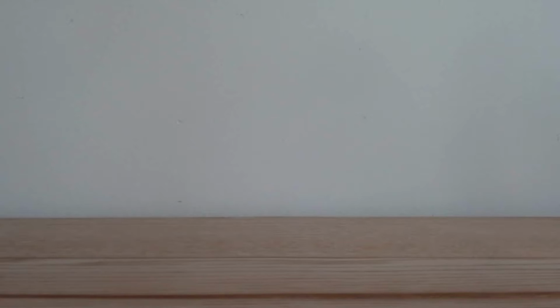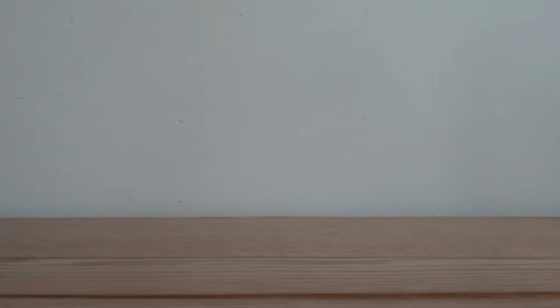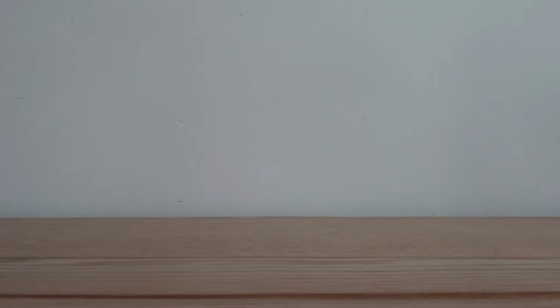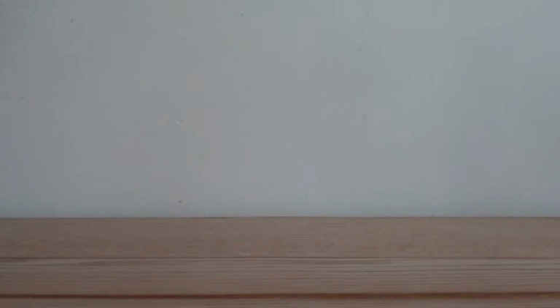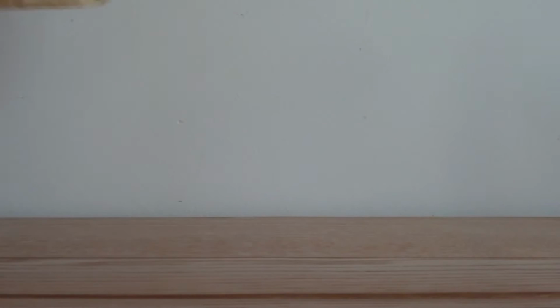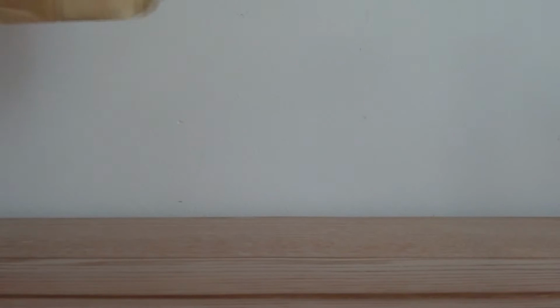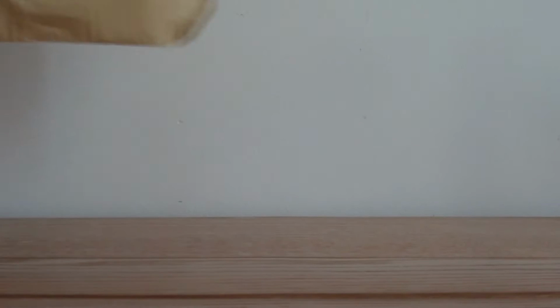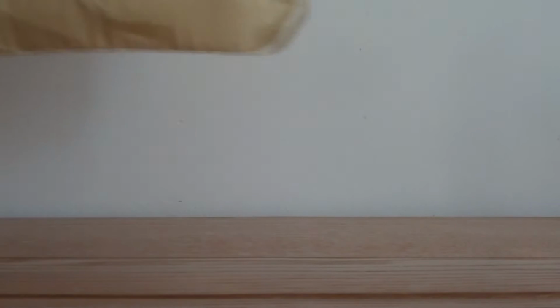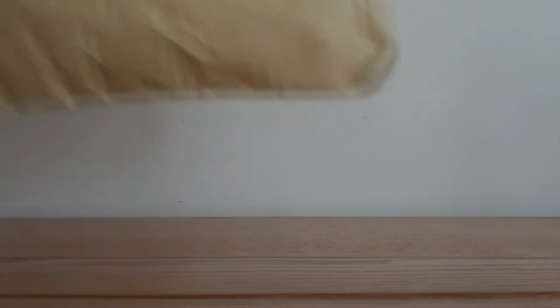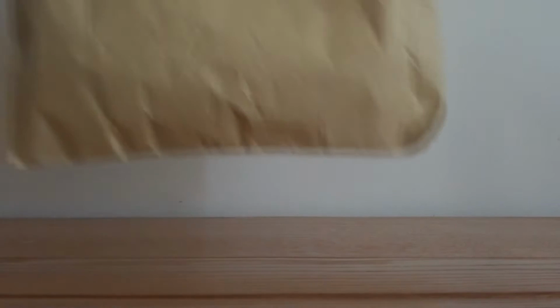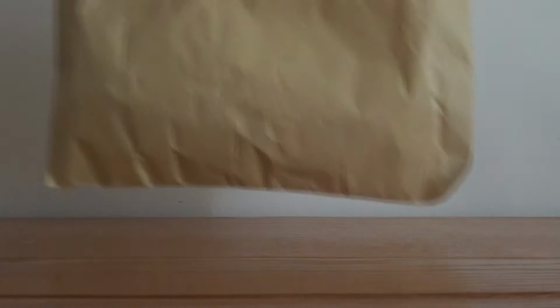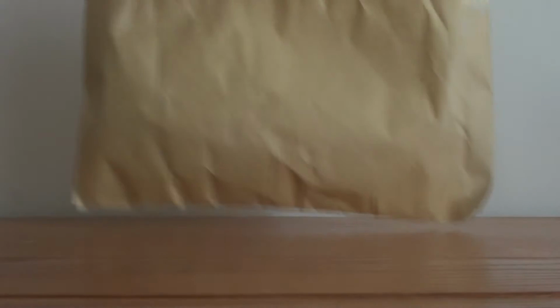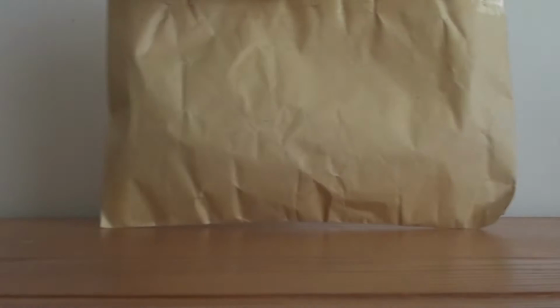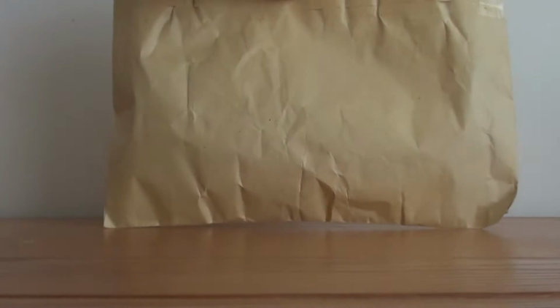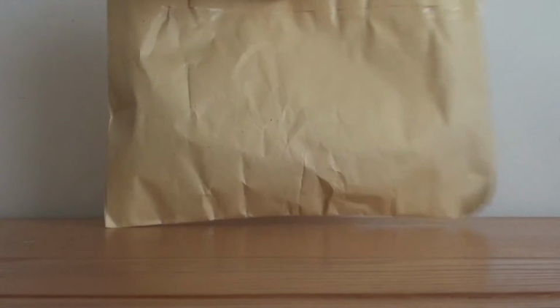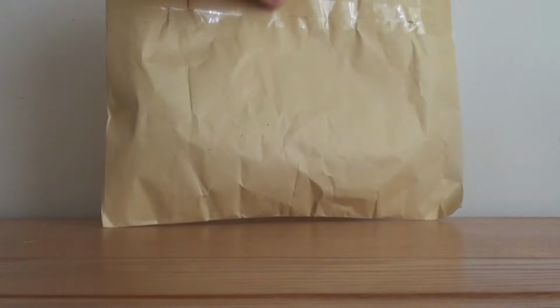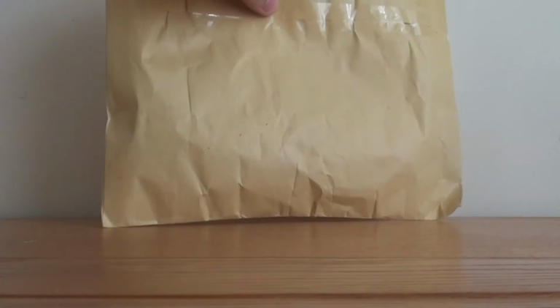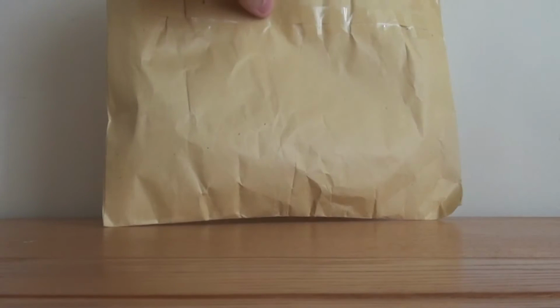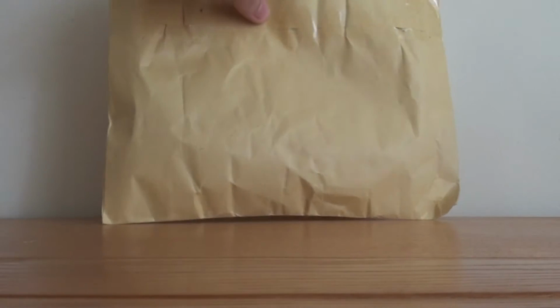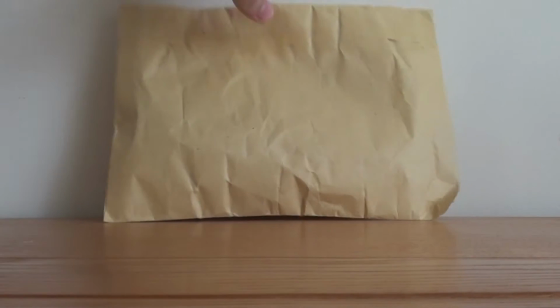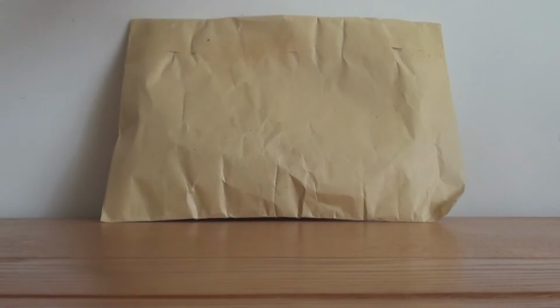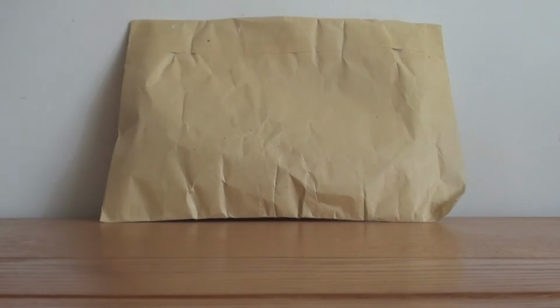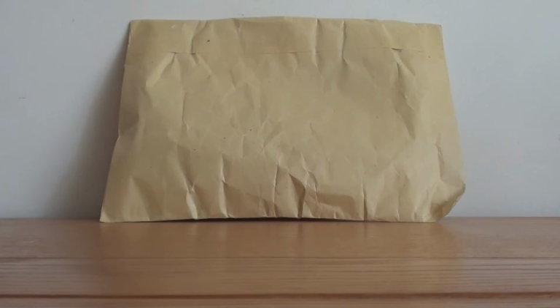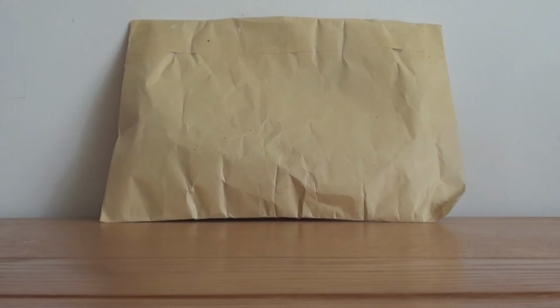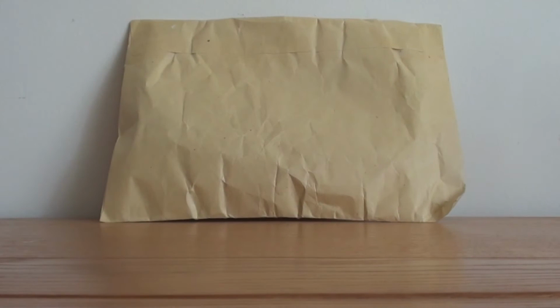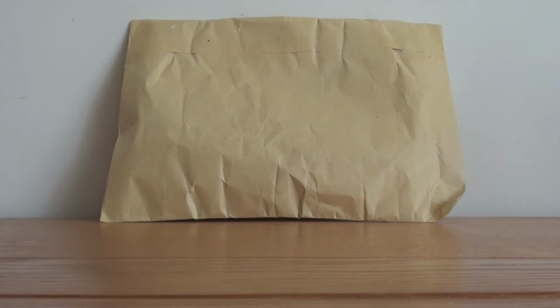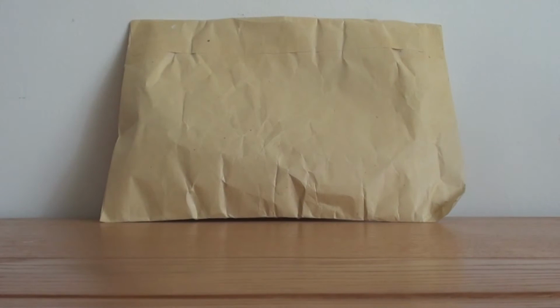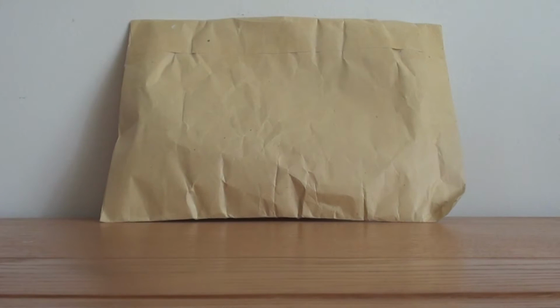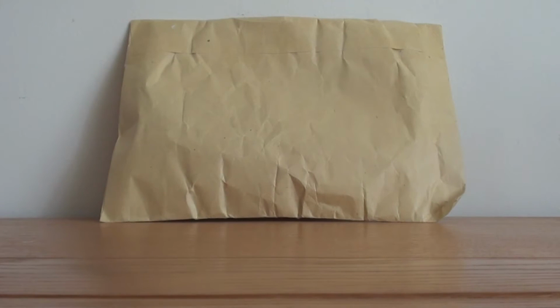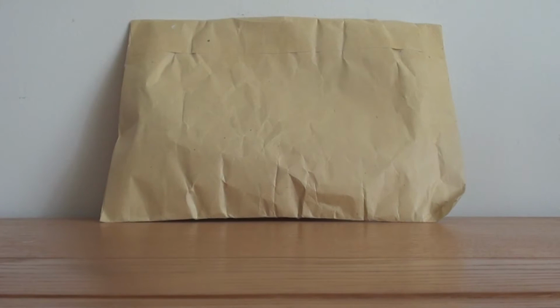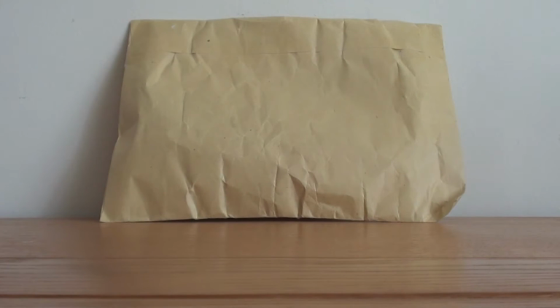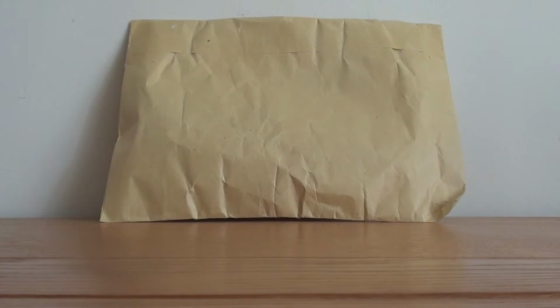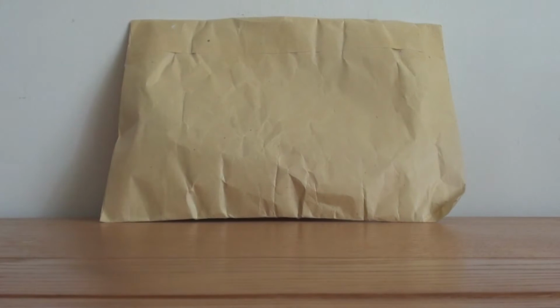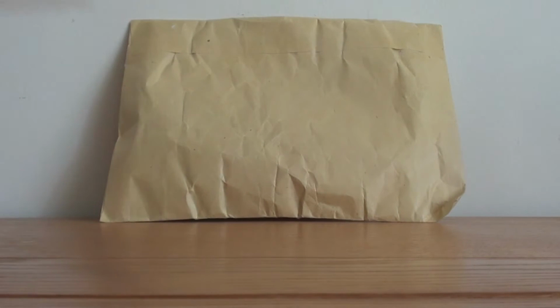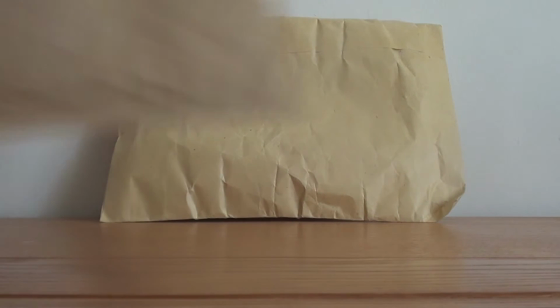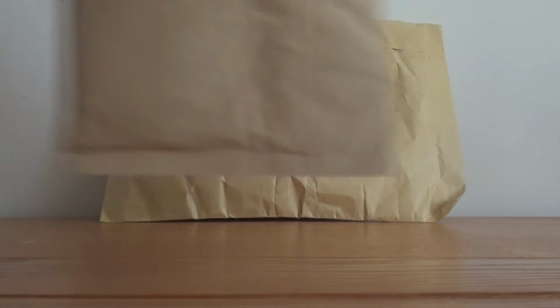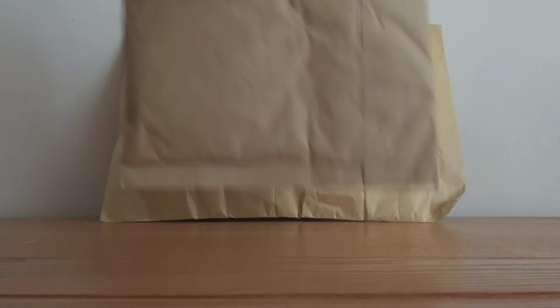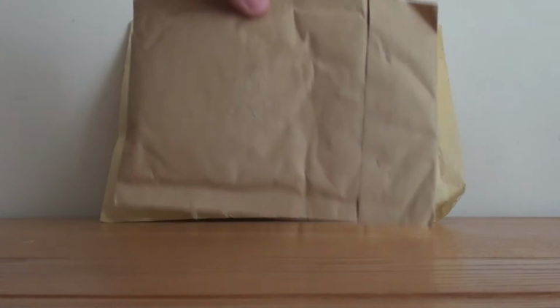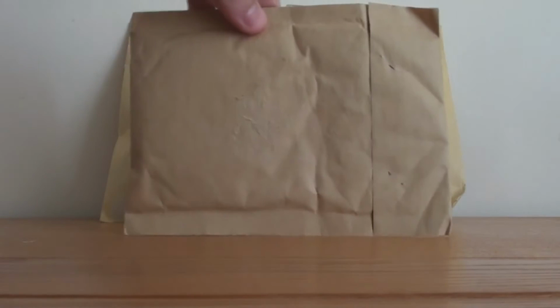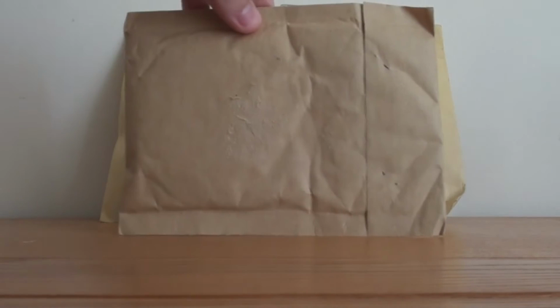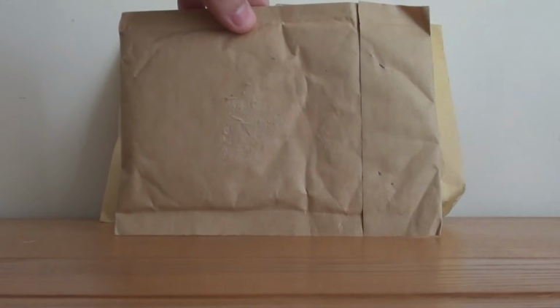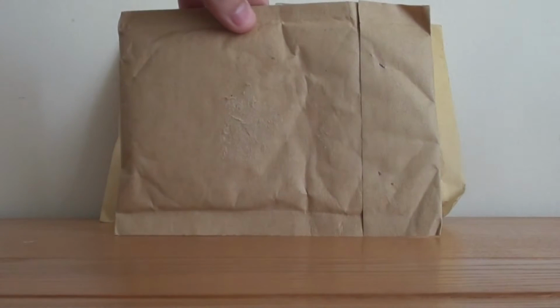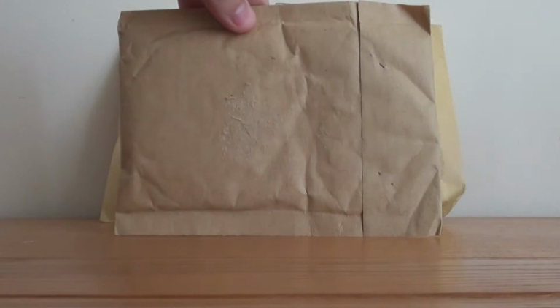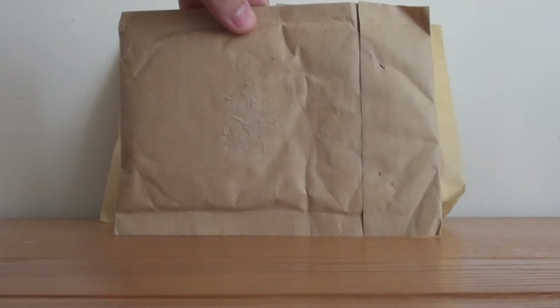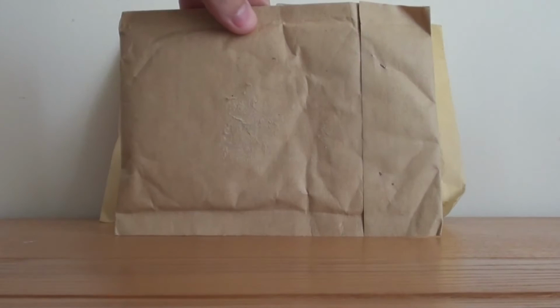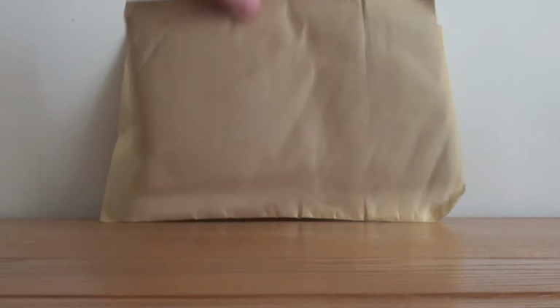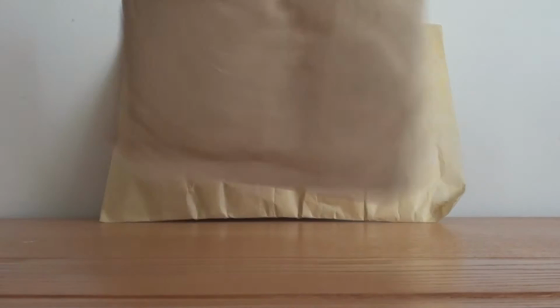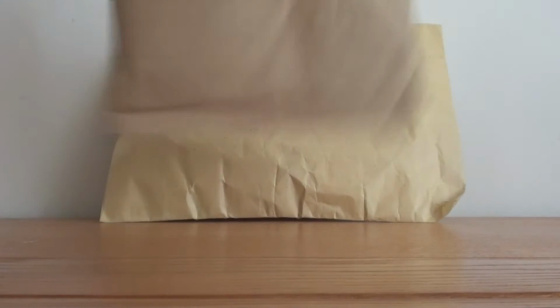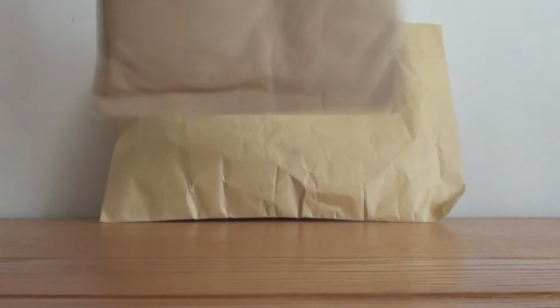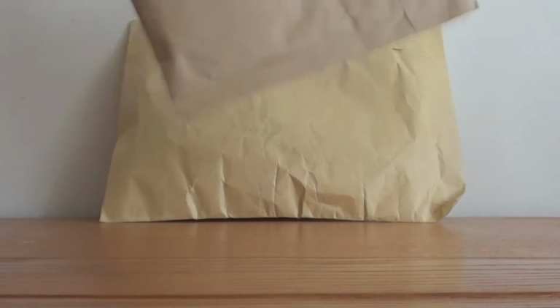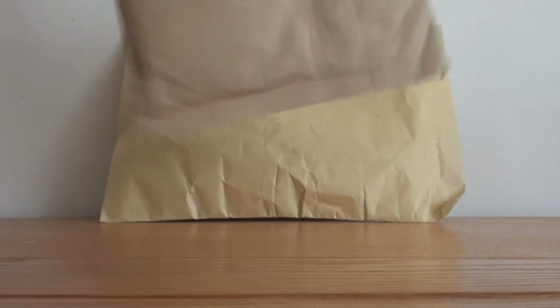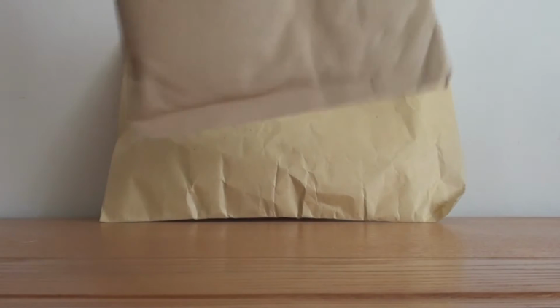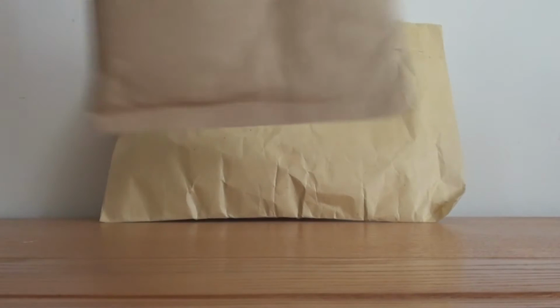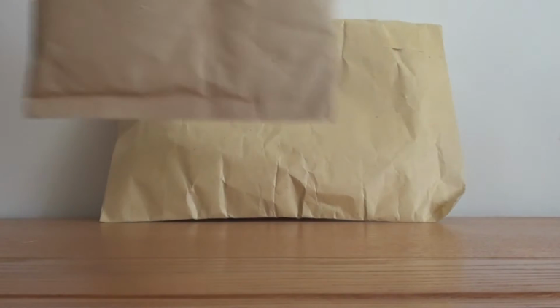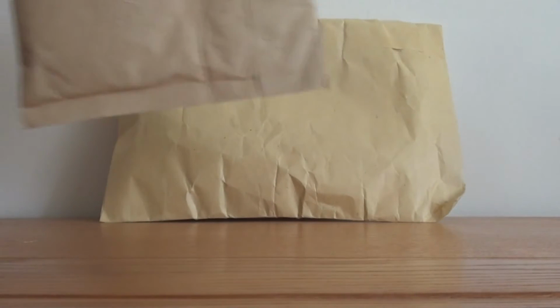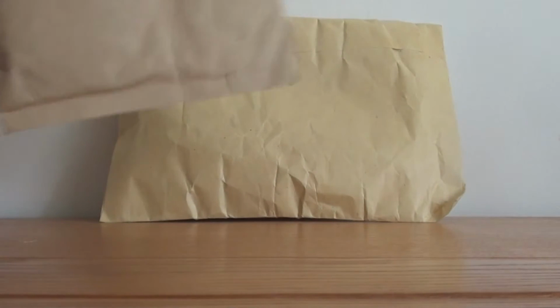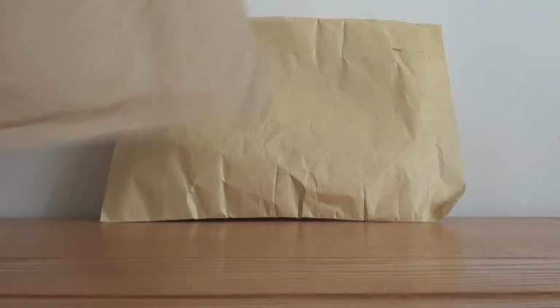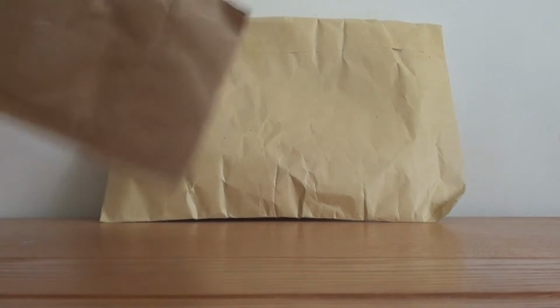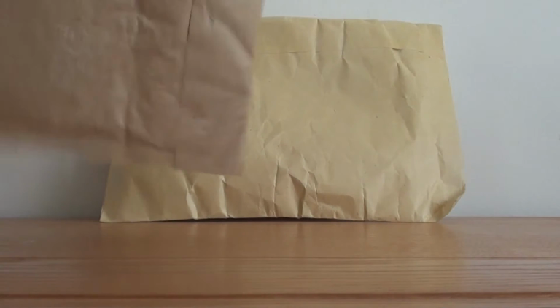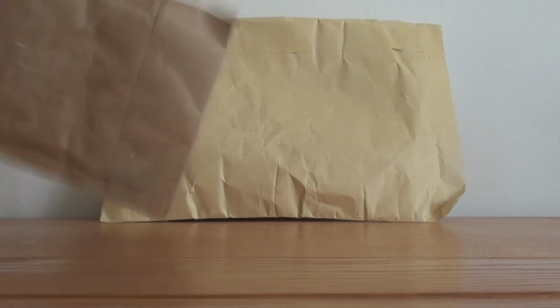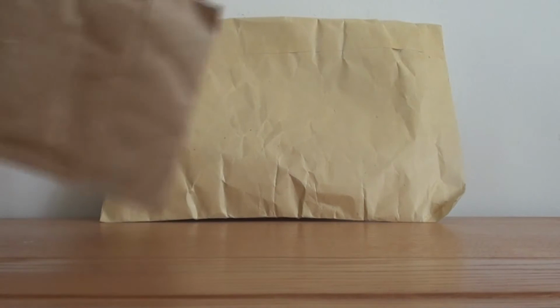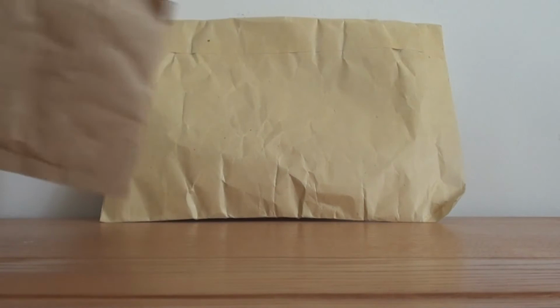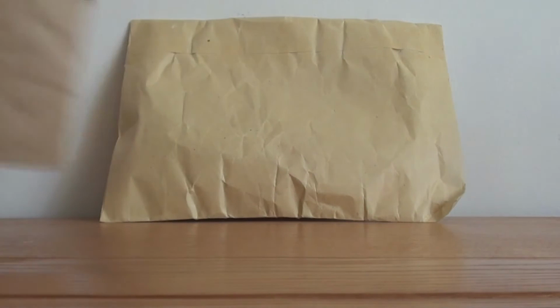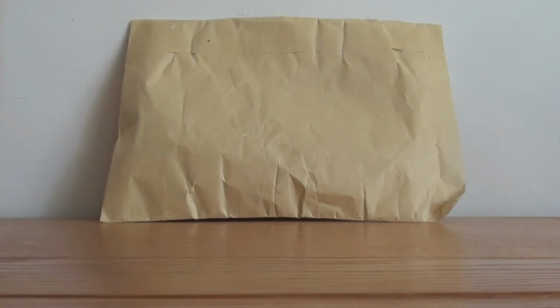Hi everyone! Today I have an eBay package. Woo! I also have a little eBay package, but that's not as little as Pet Shops, but I'll show you anyway.